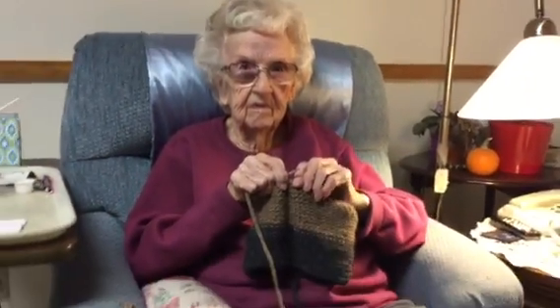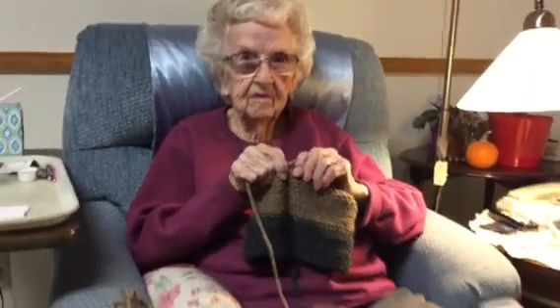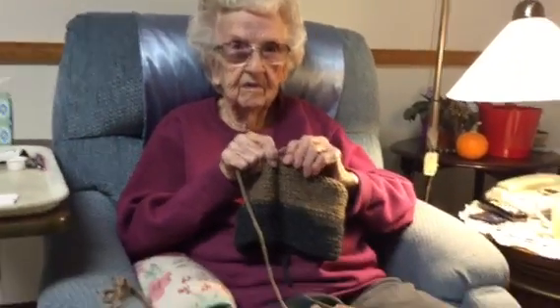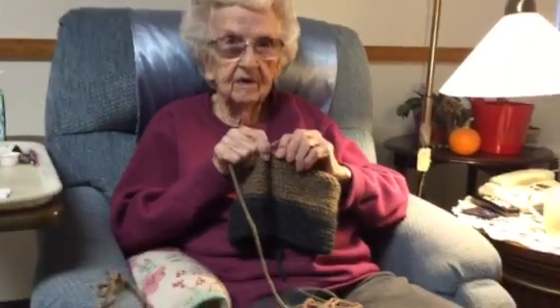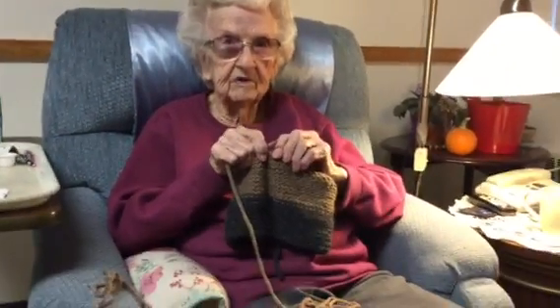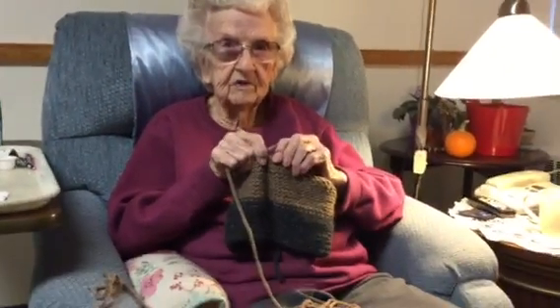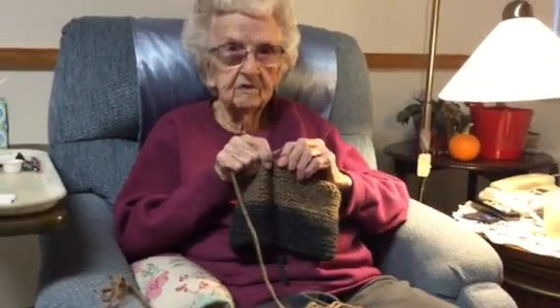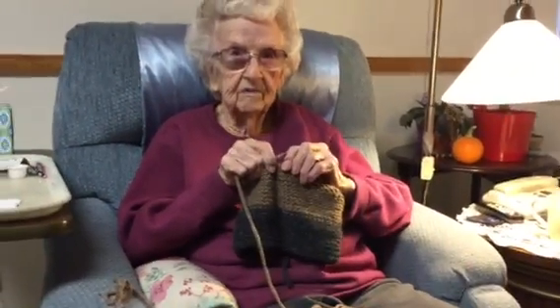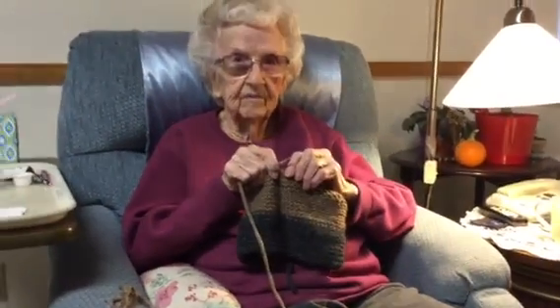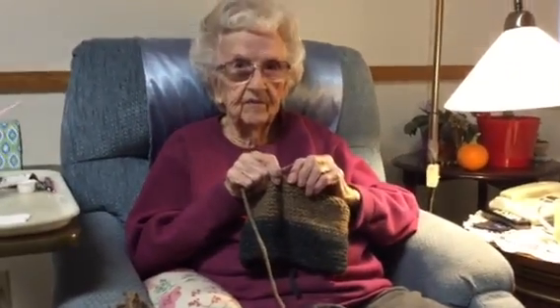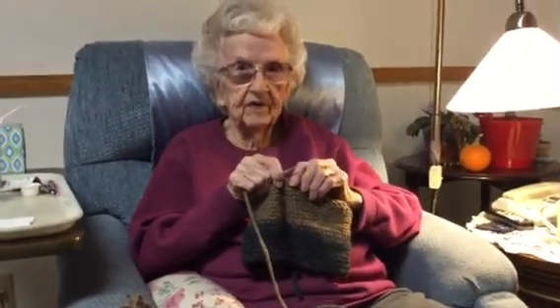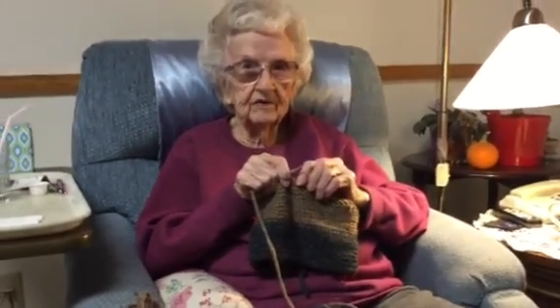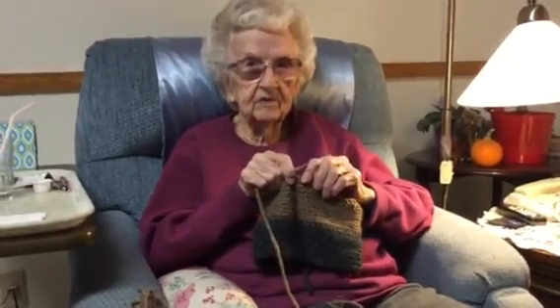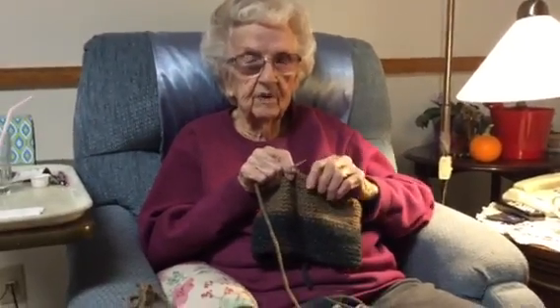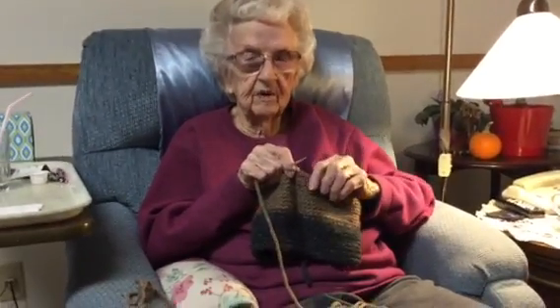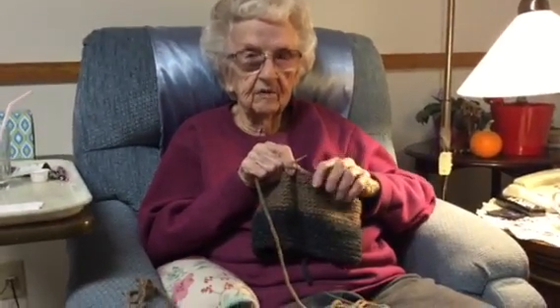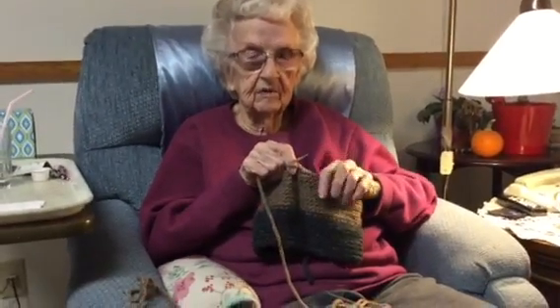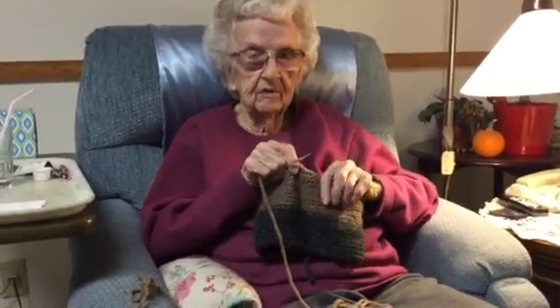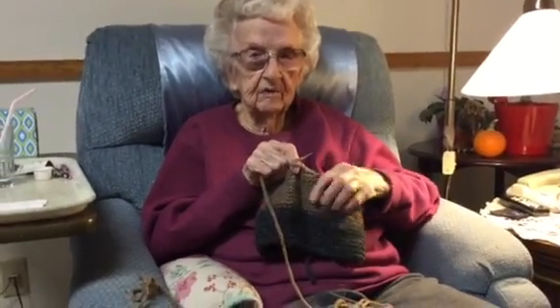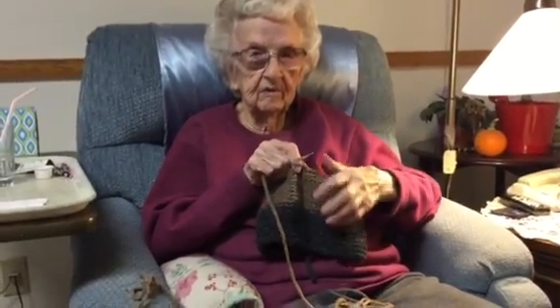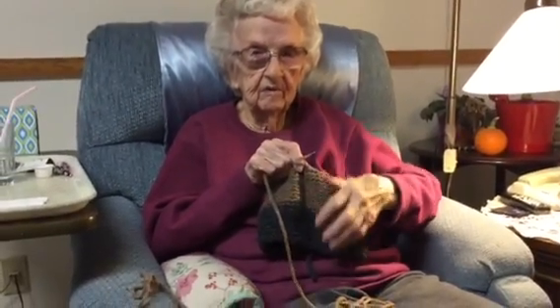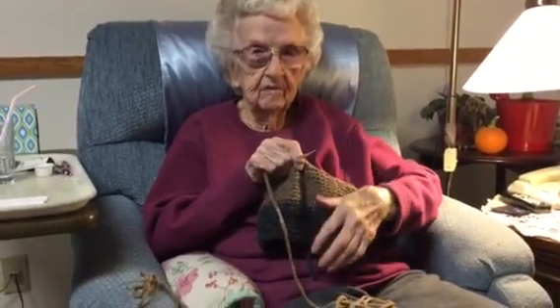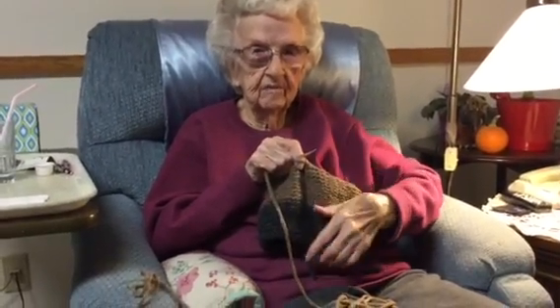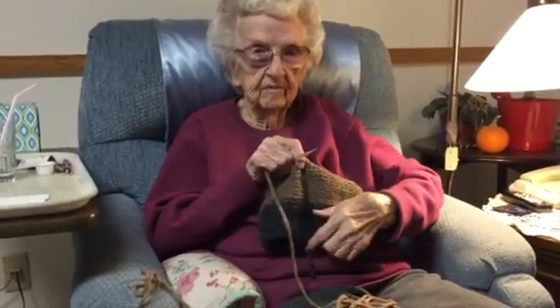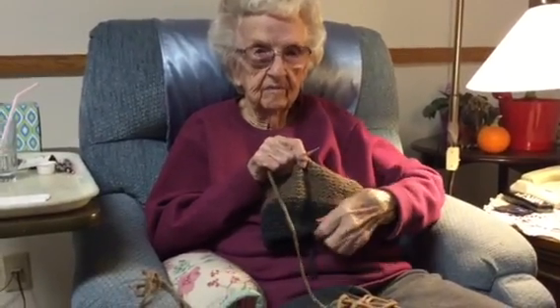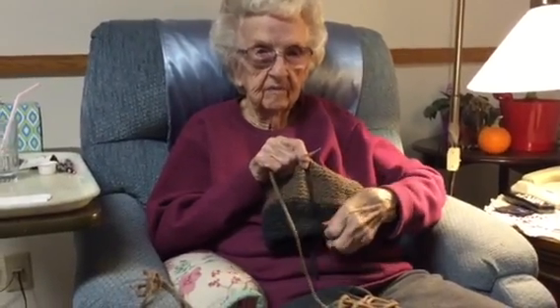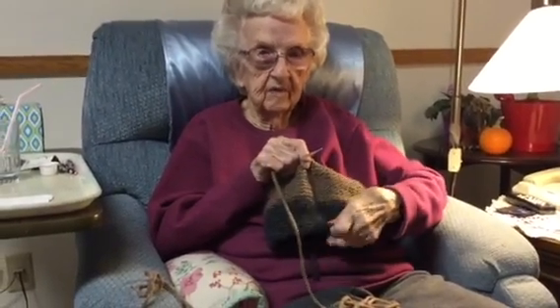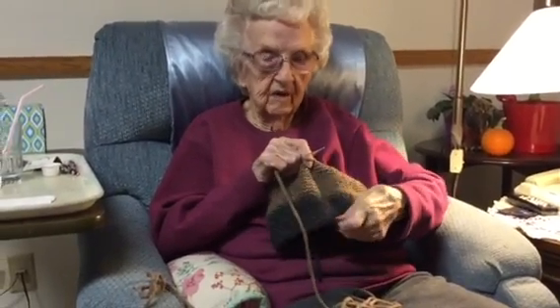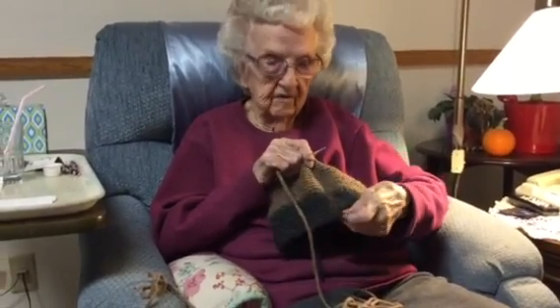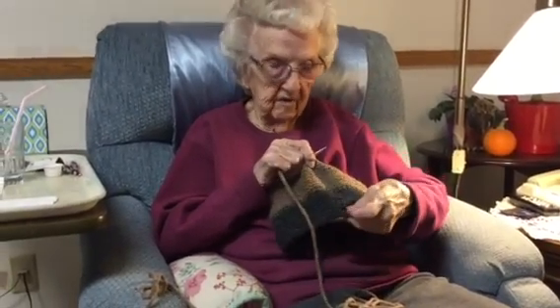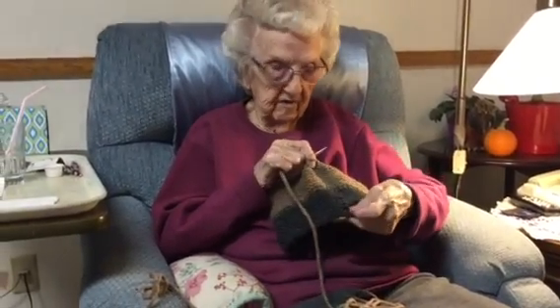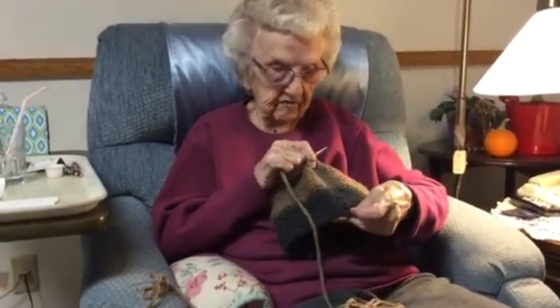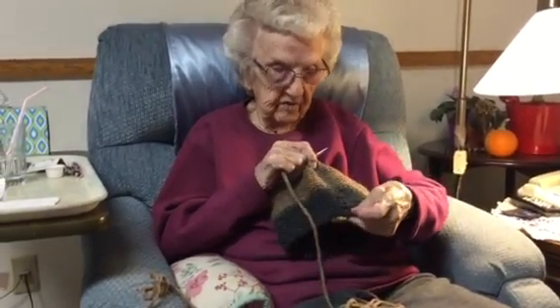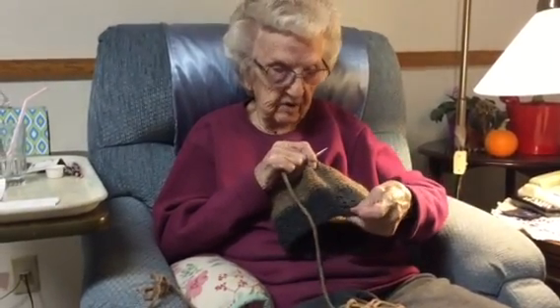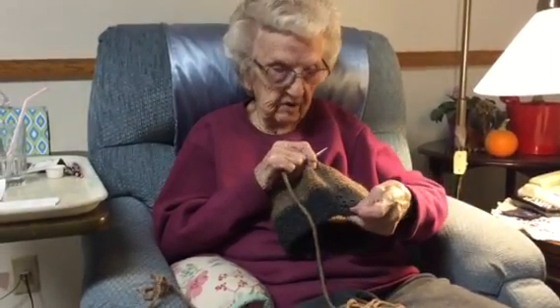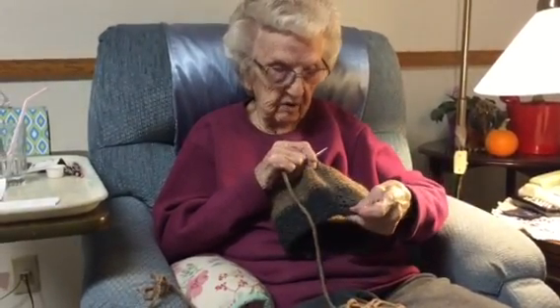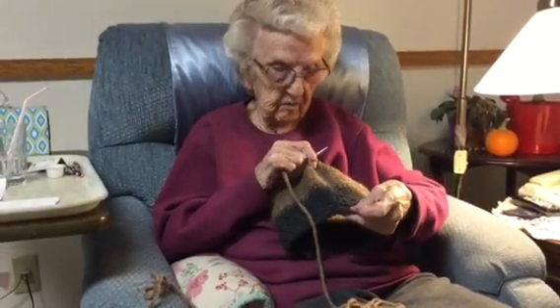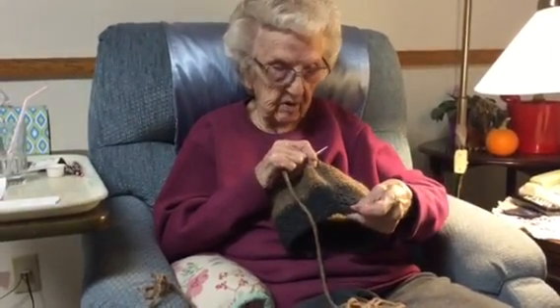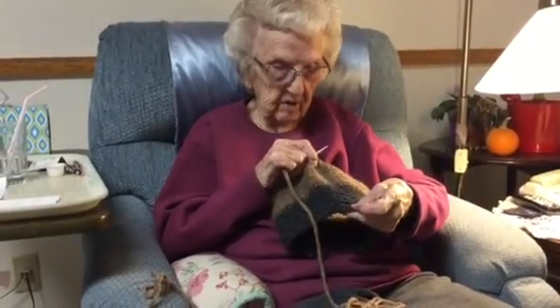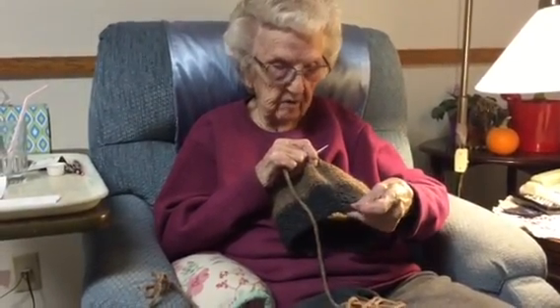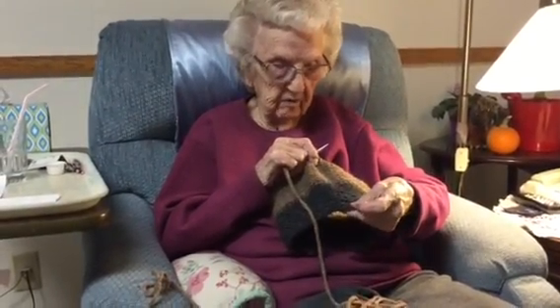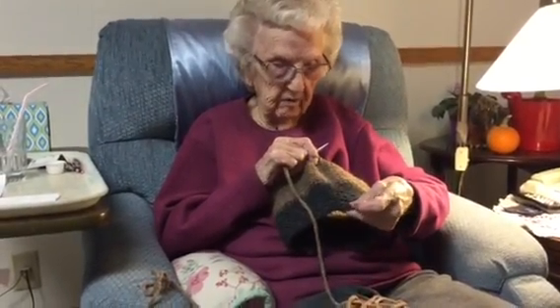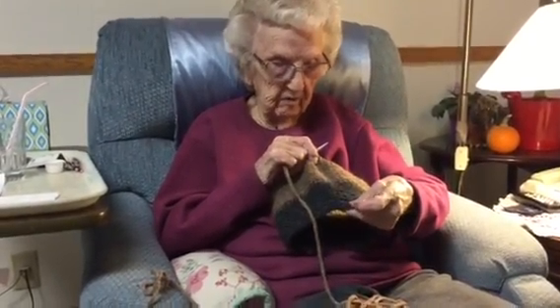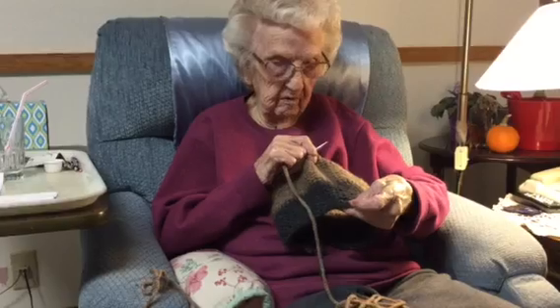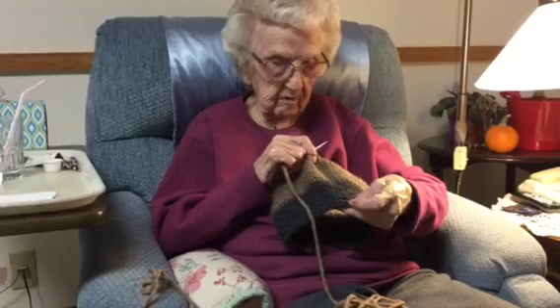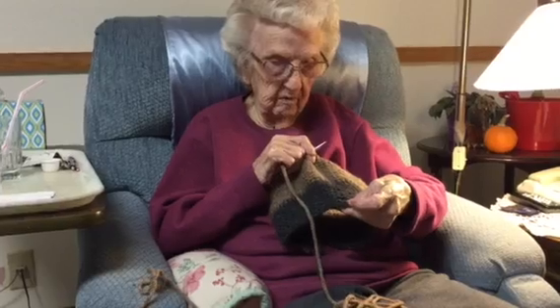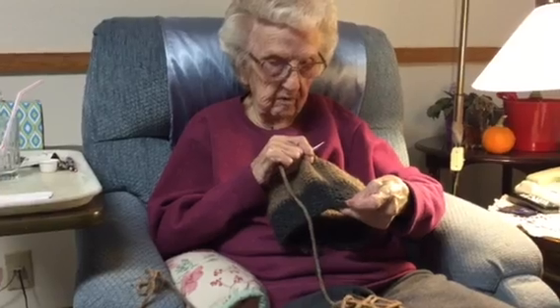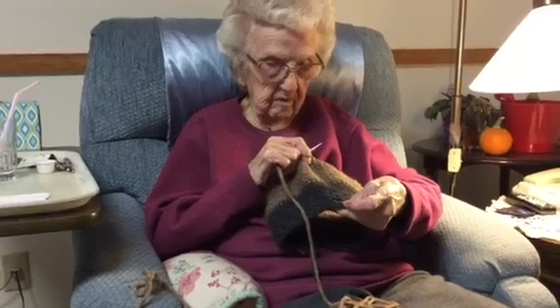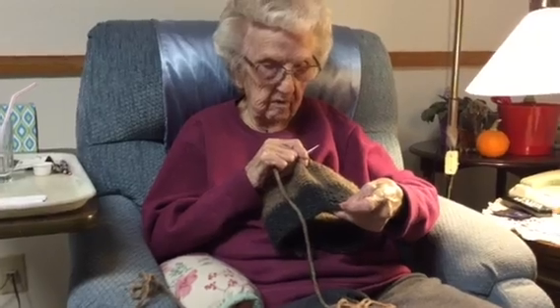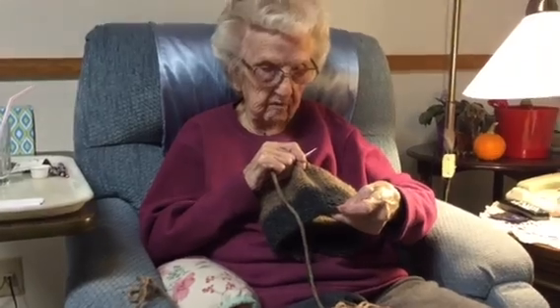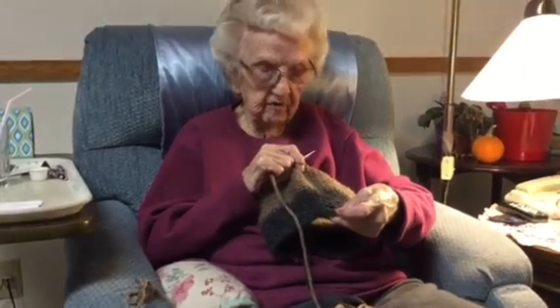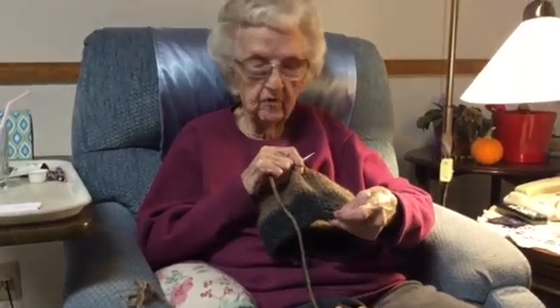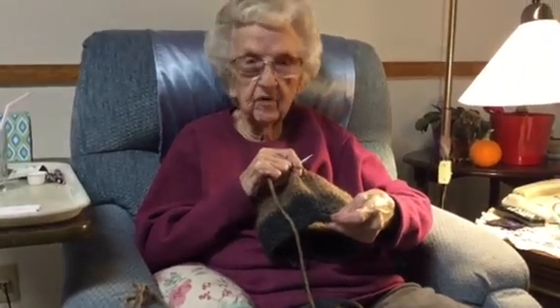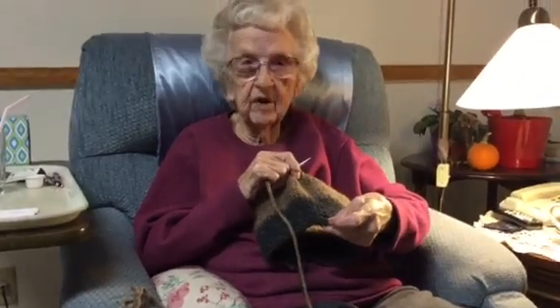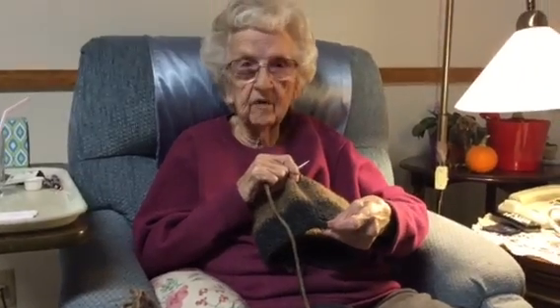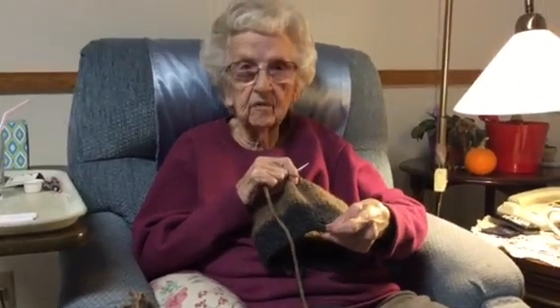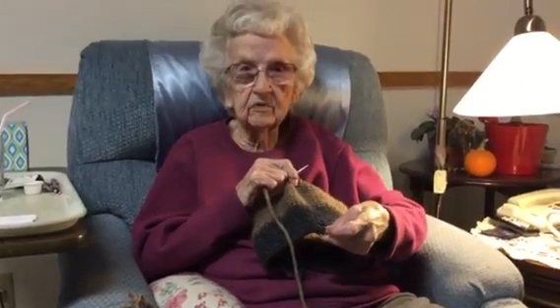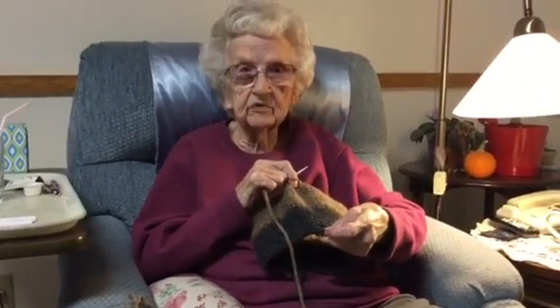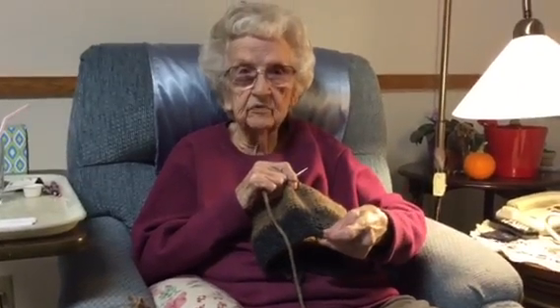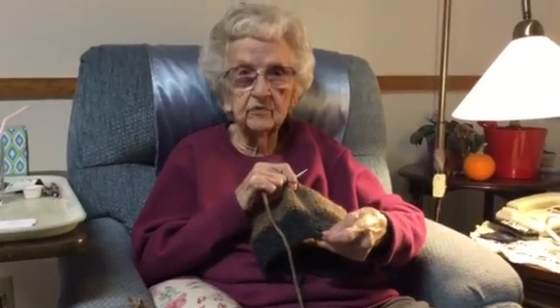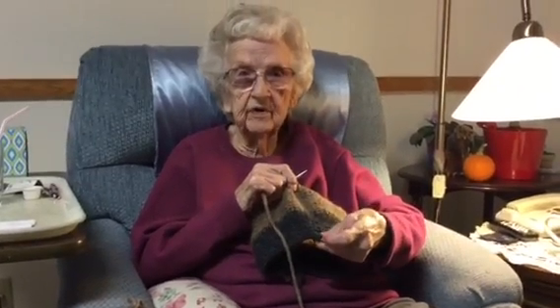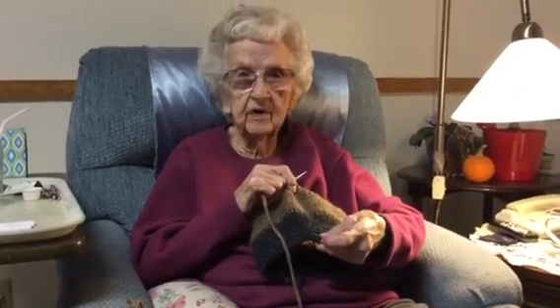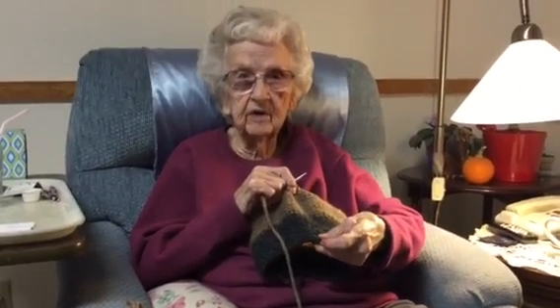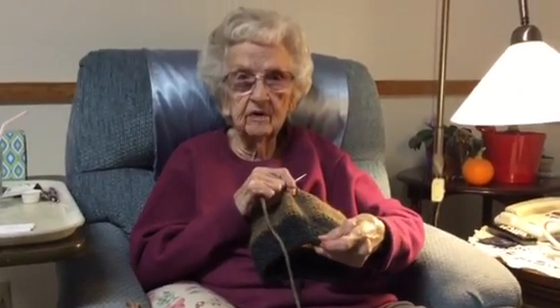Pretty good. That's about — I've knitted about four hours on that.